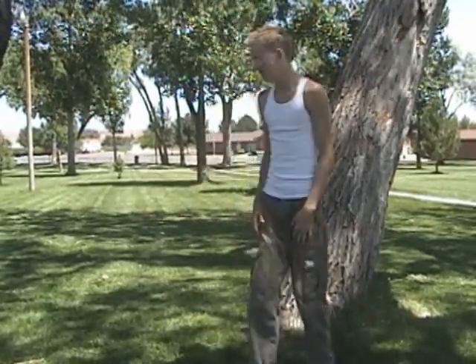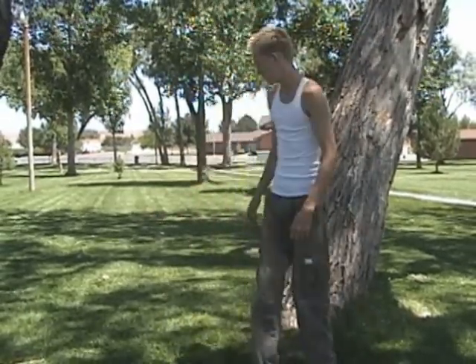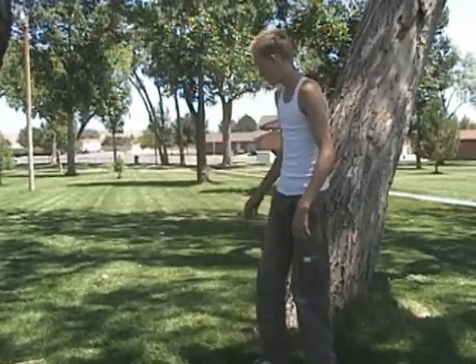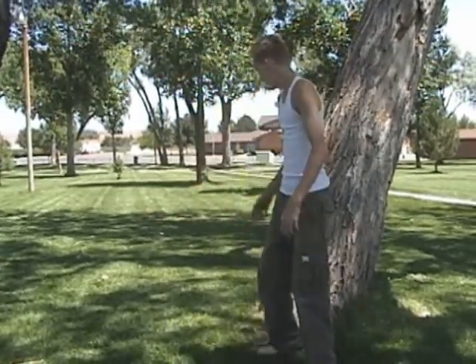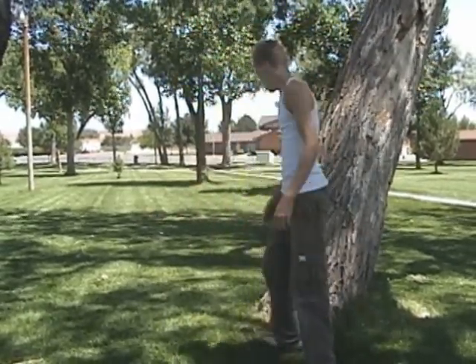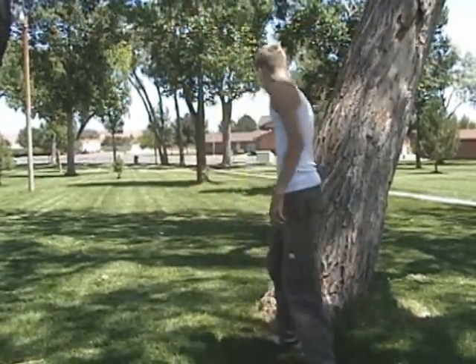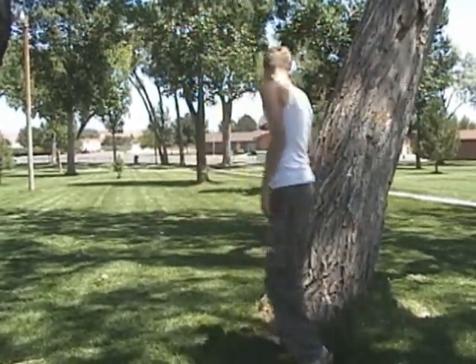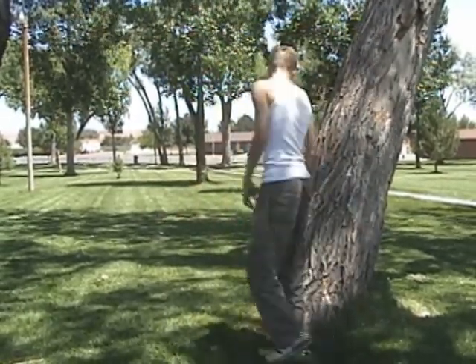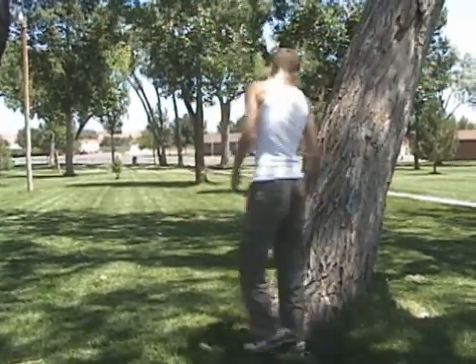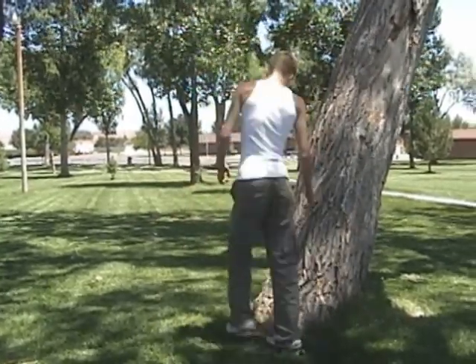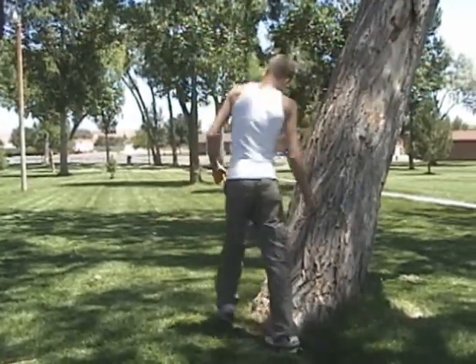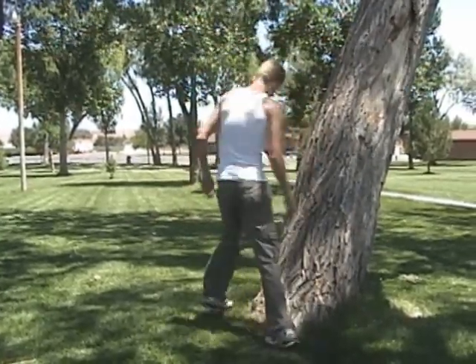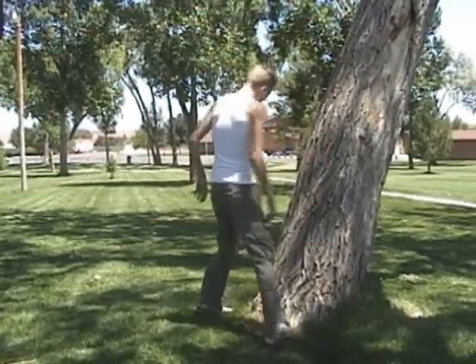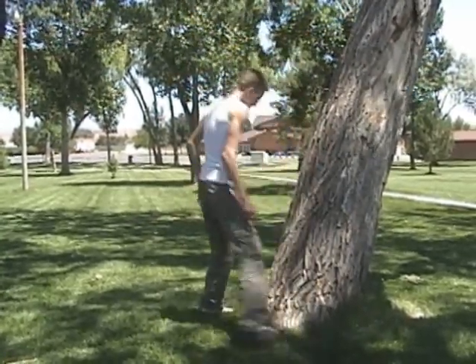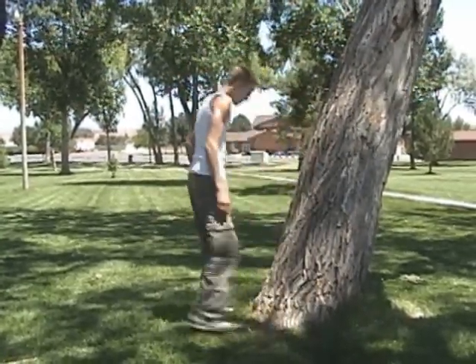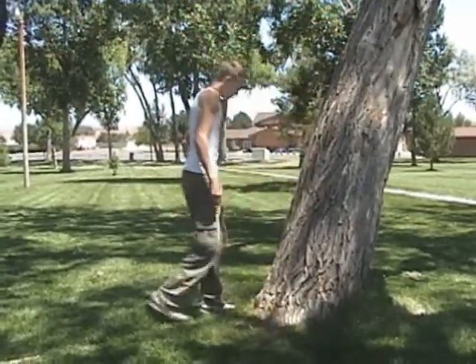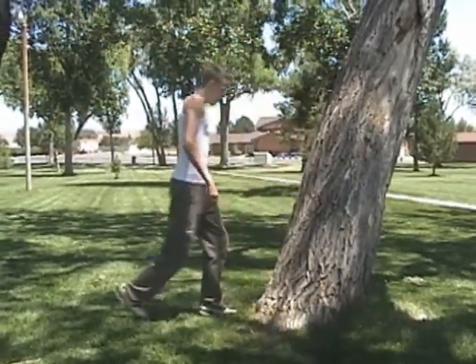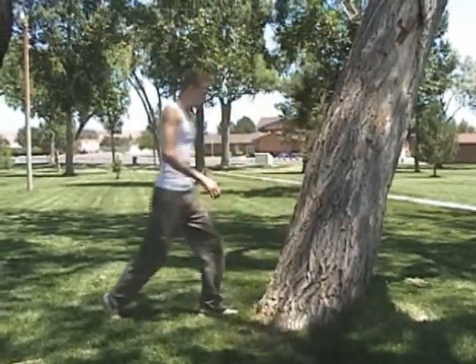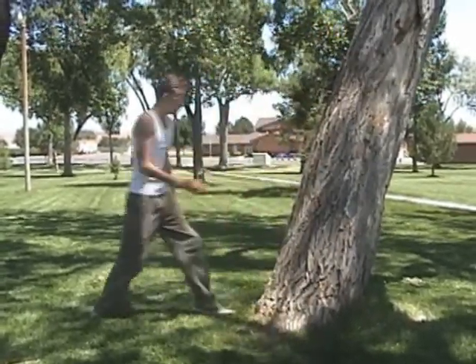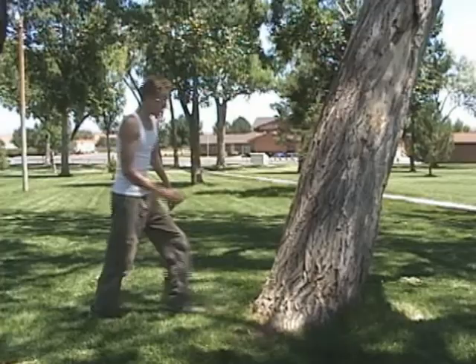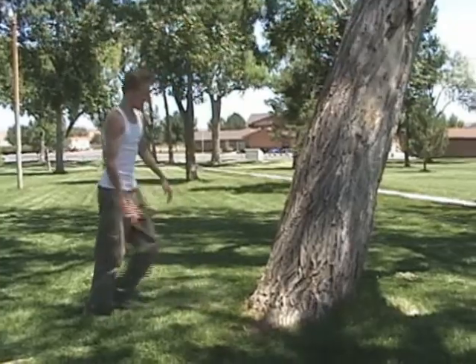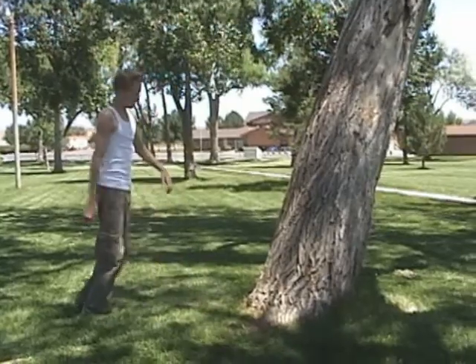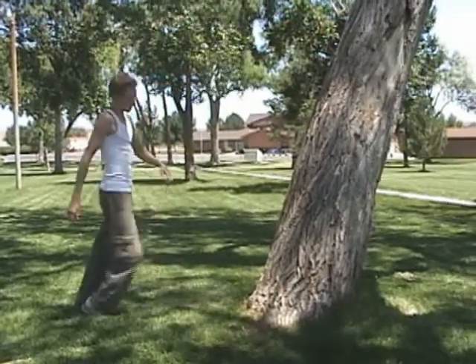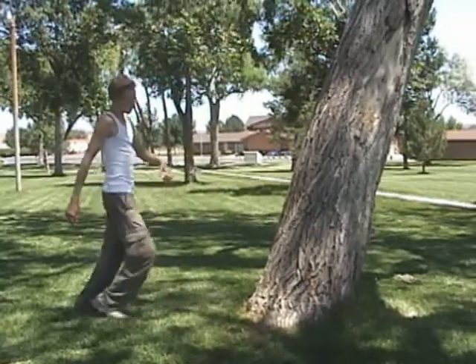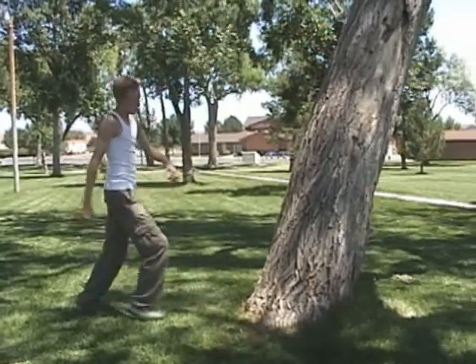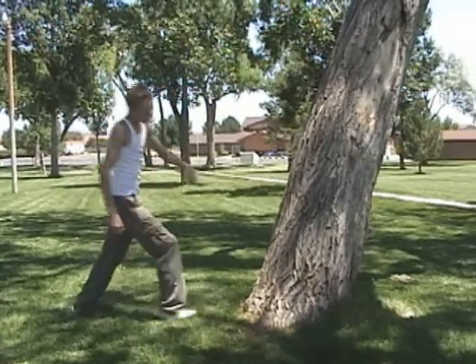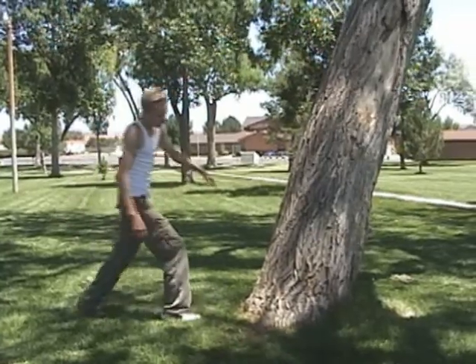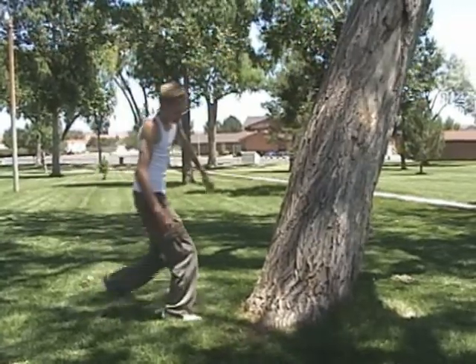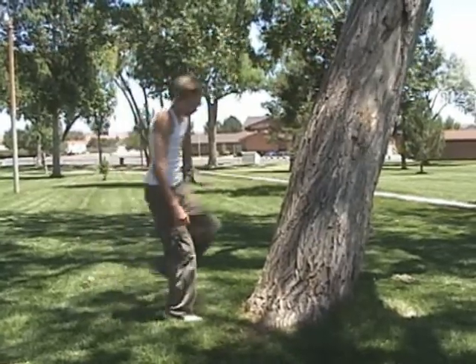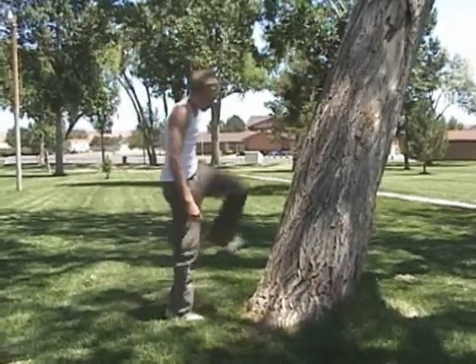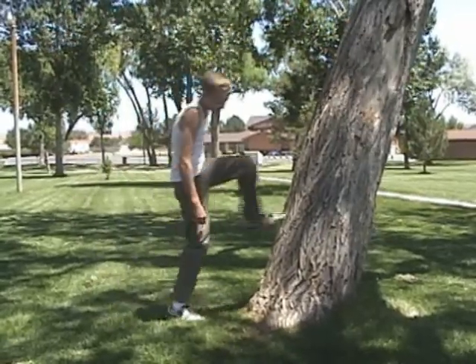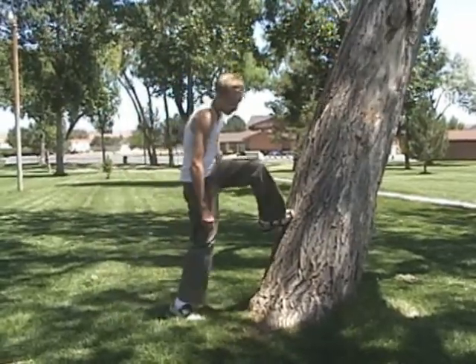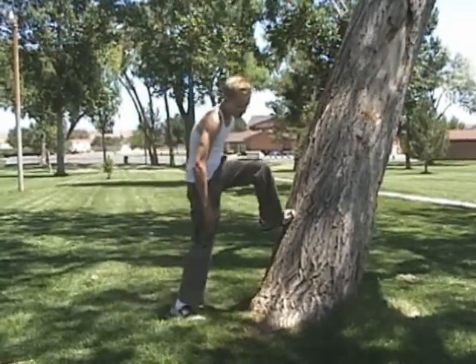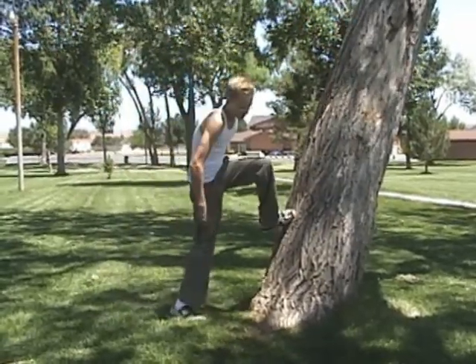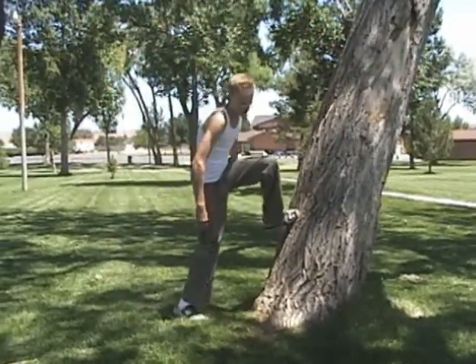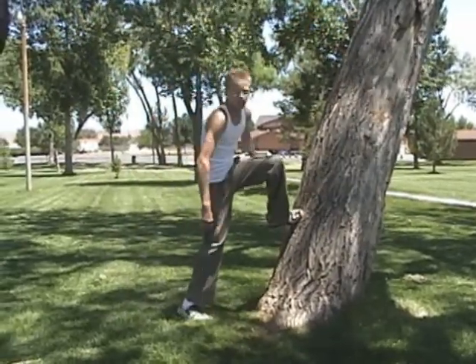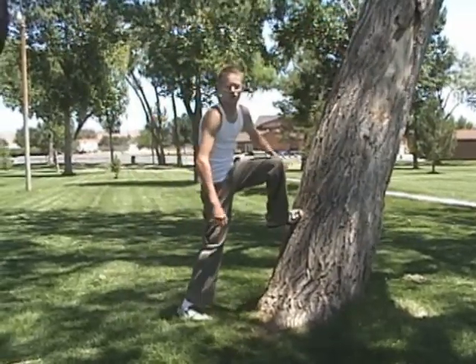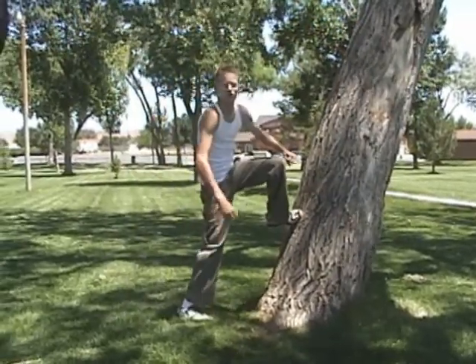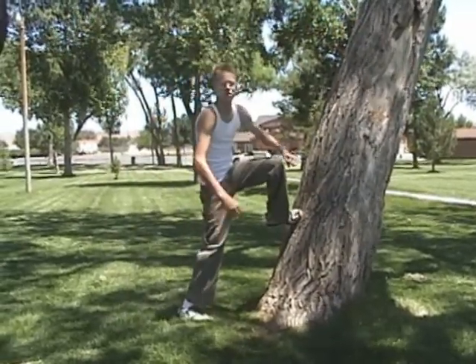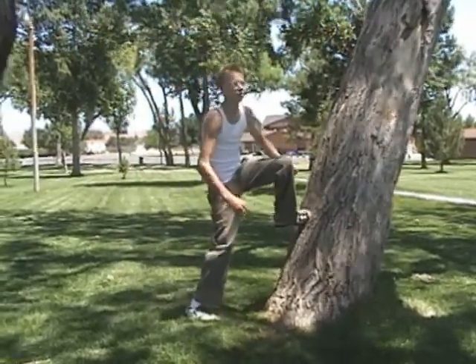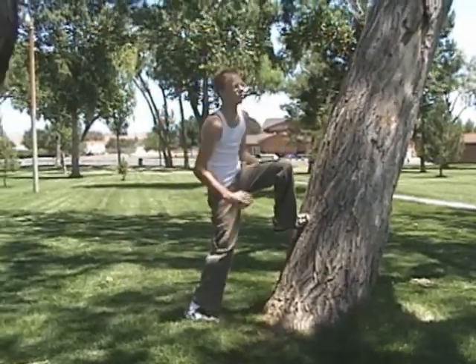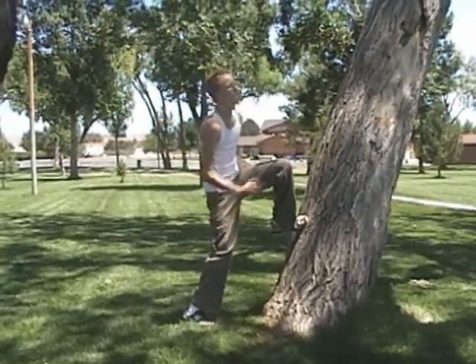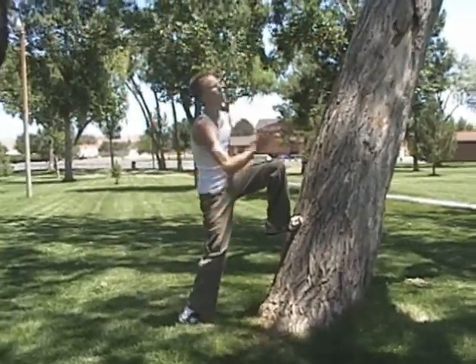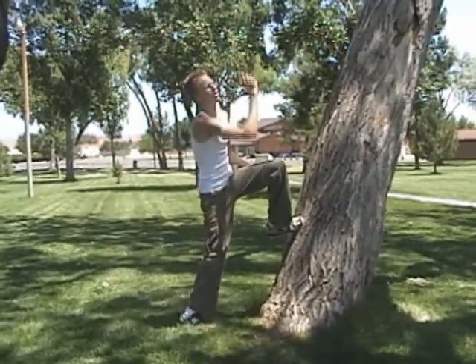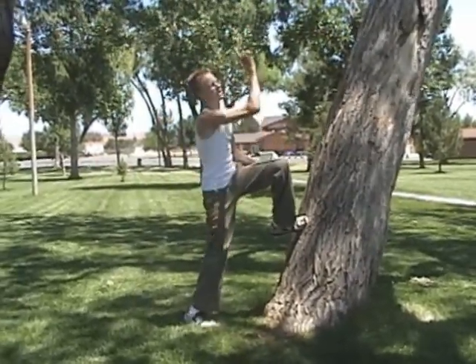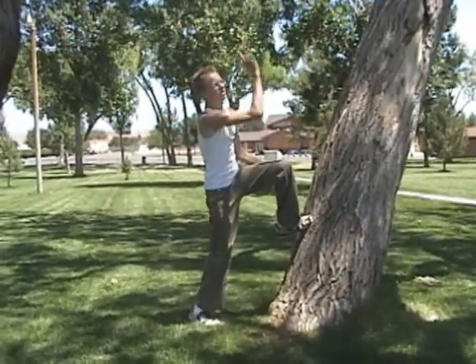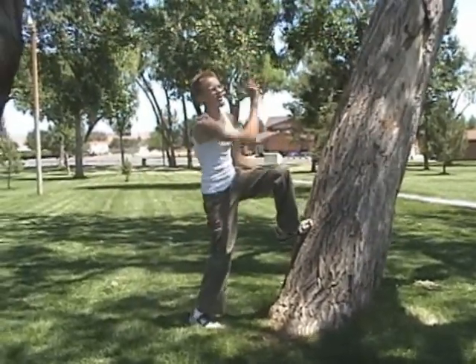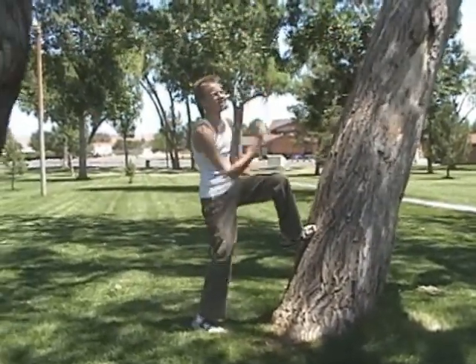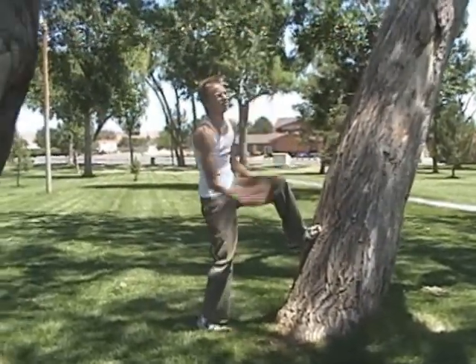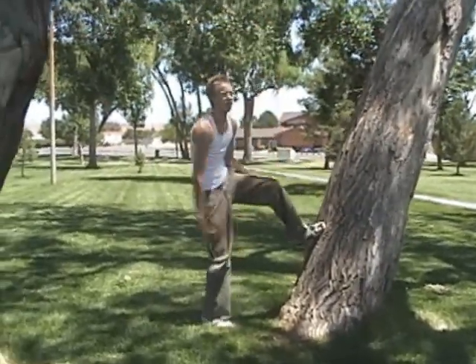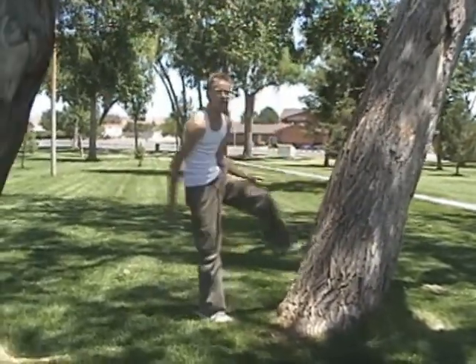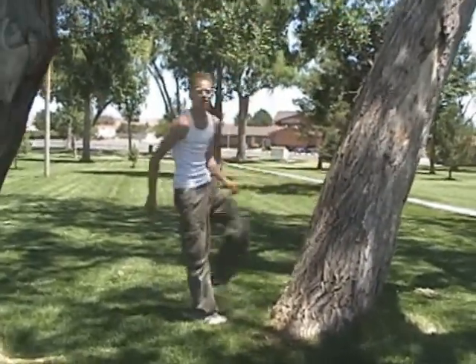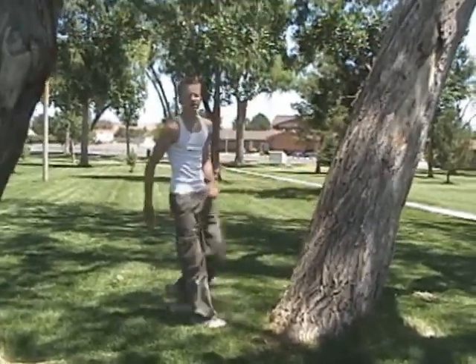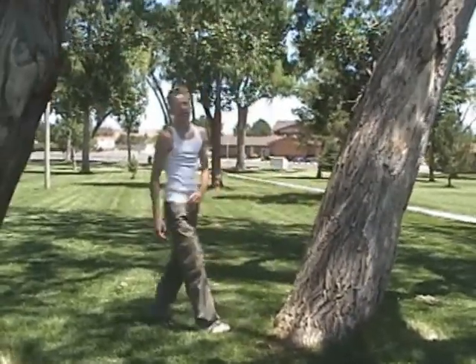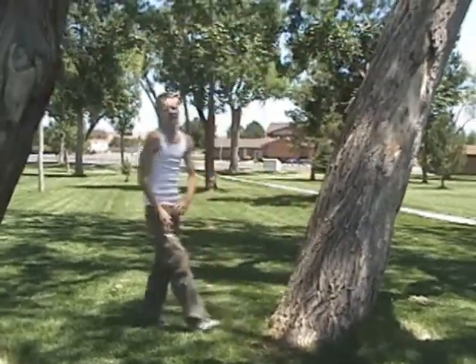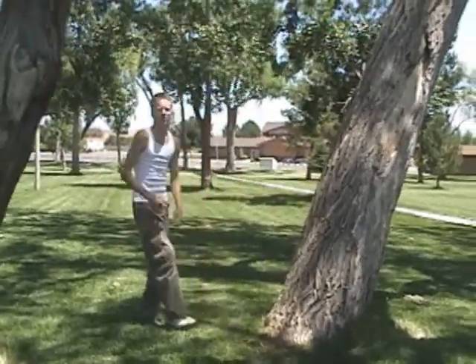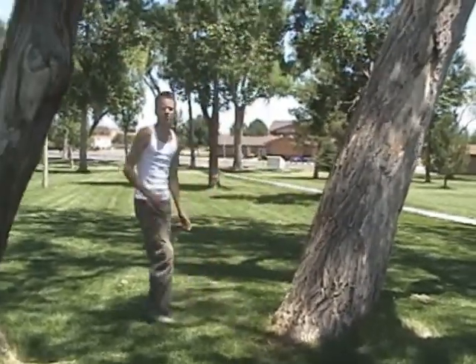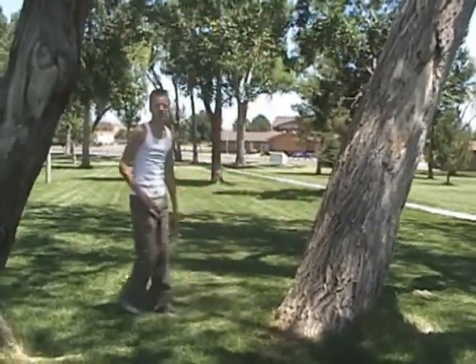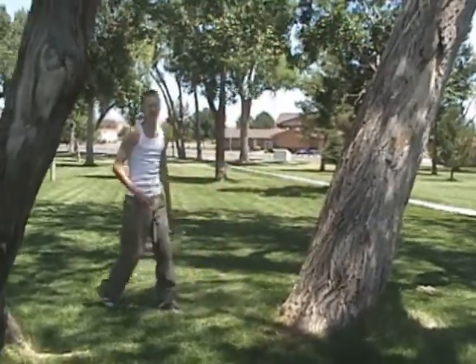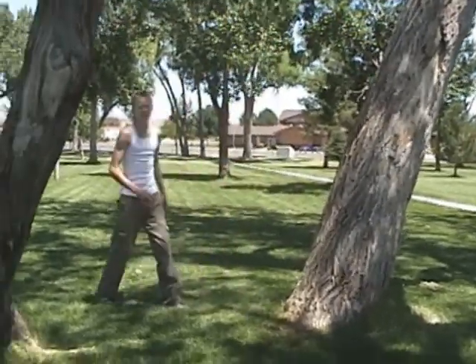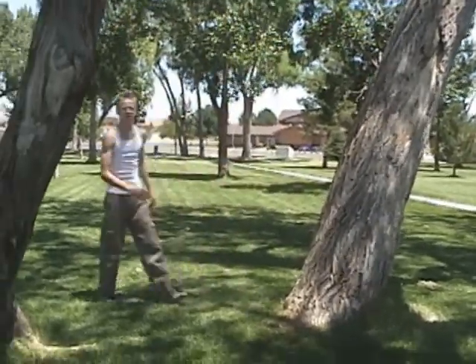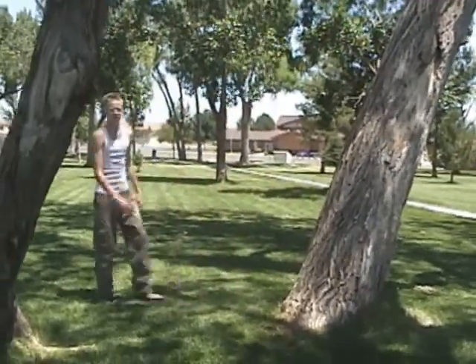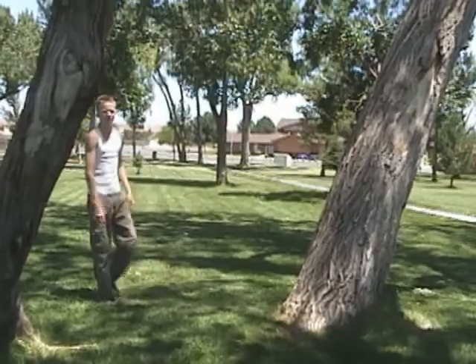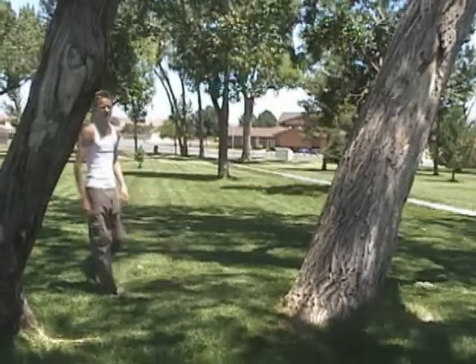Make sure that when you do it, you have a solid plant — just like when you're doing a wall run straight up. Here's what it's going to look like.